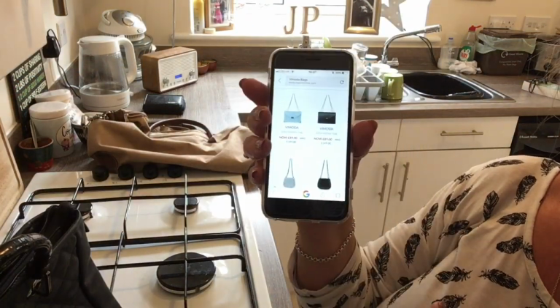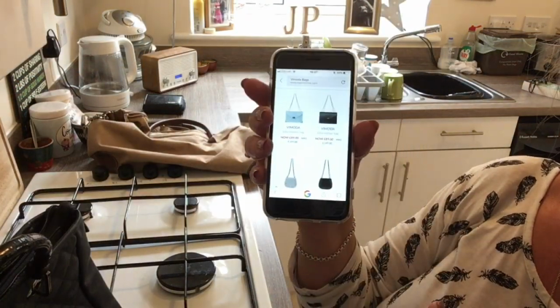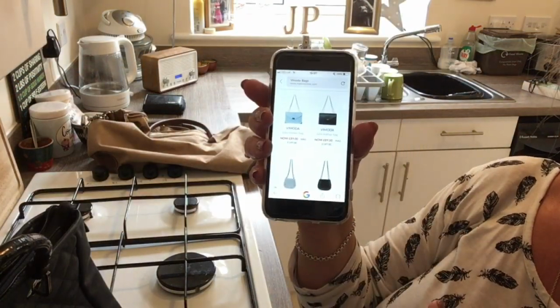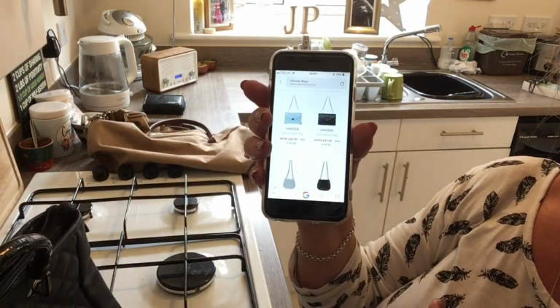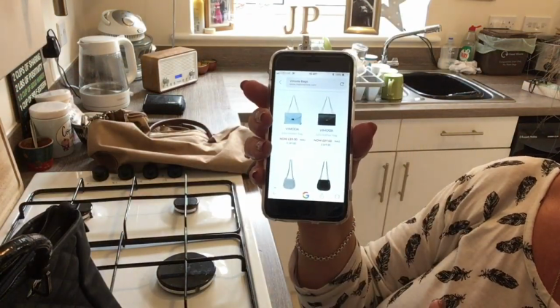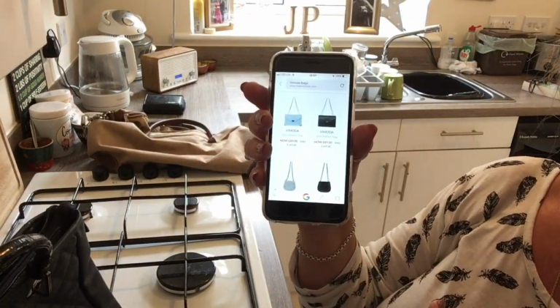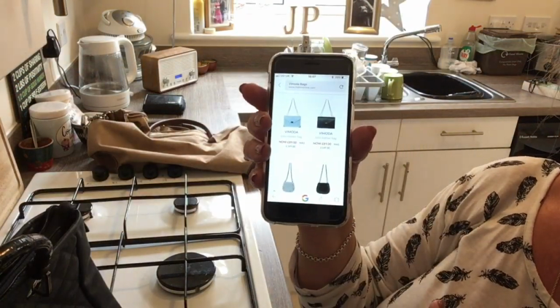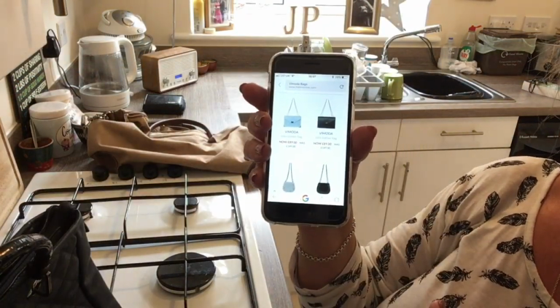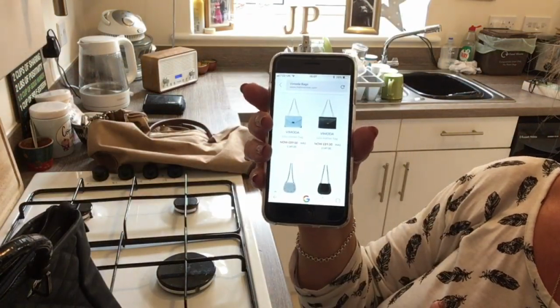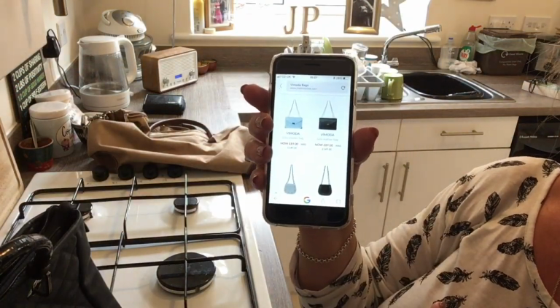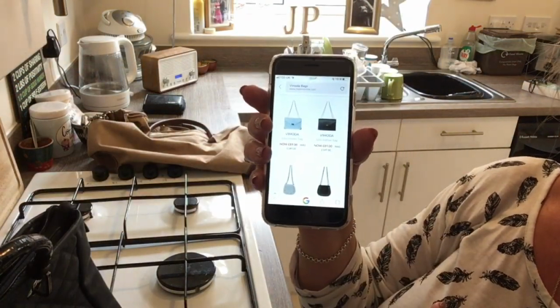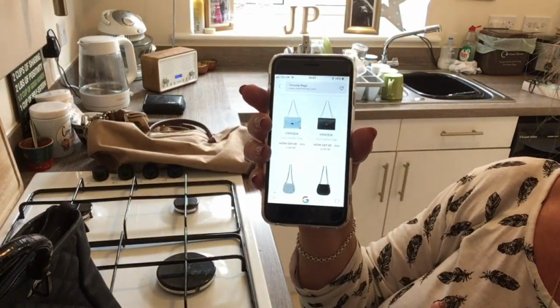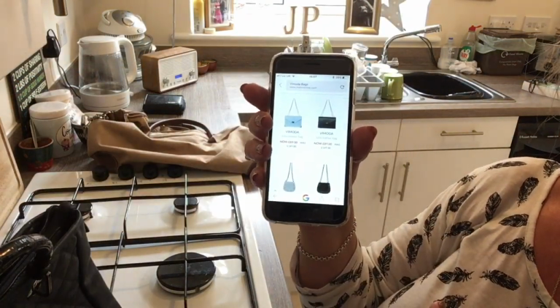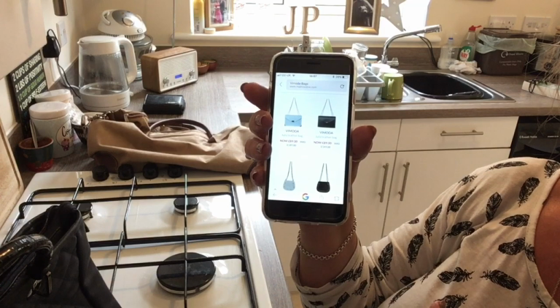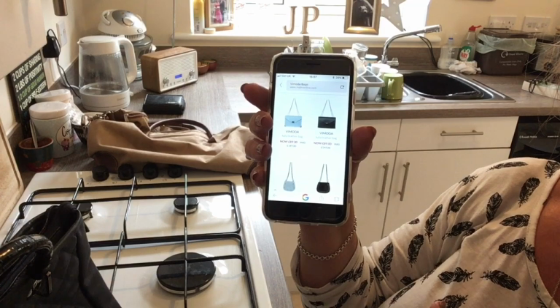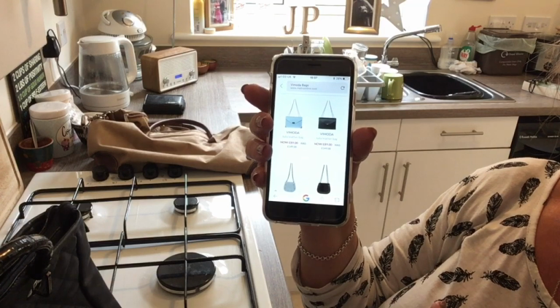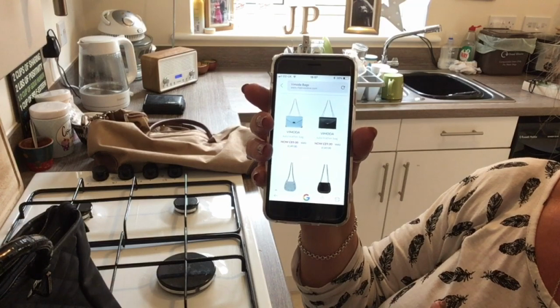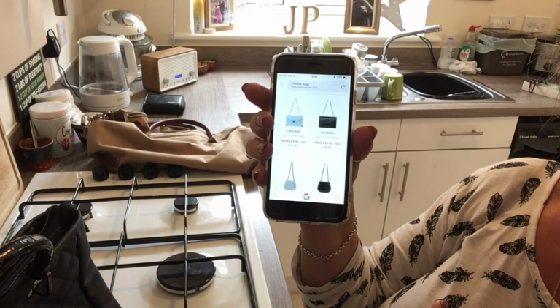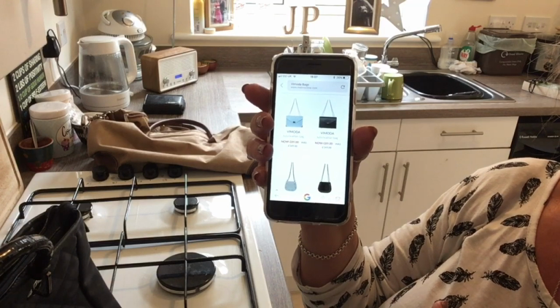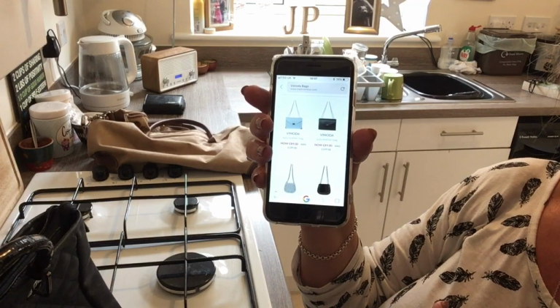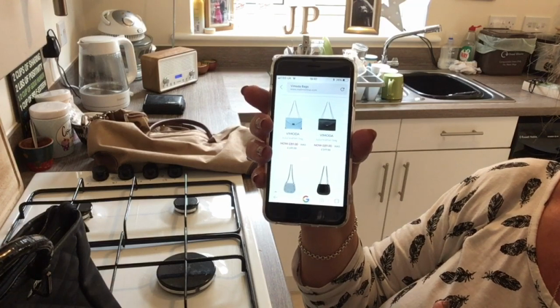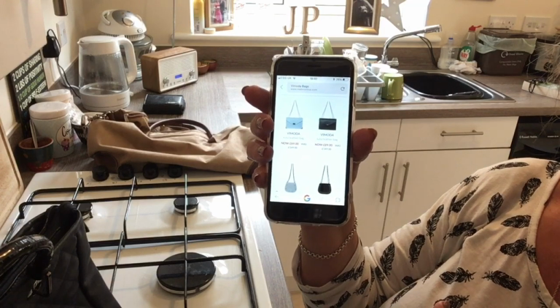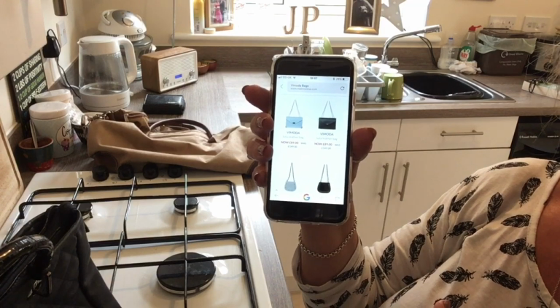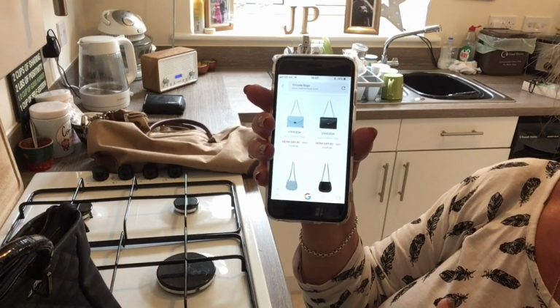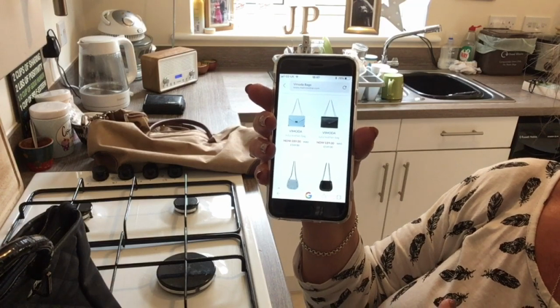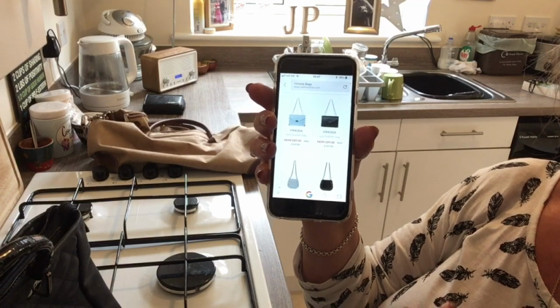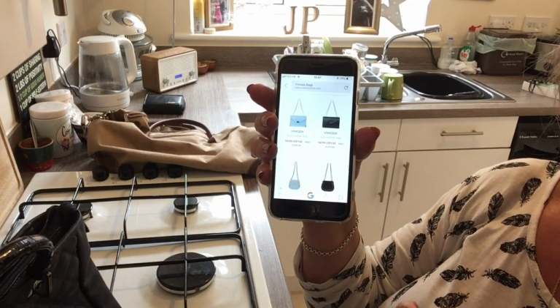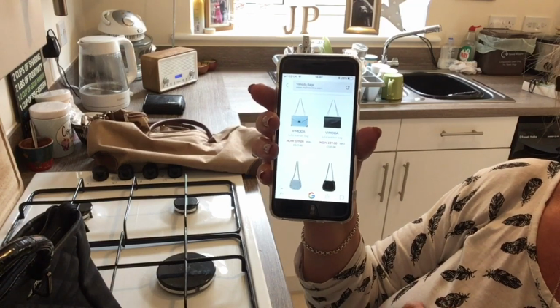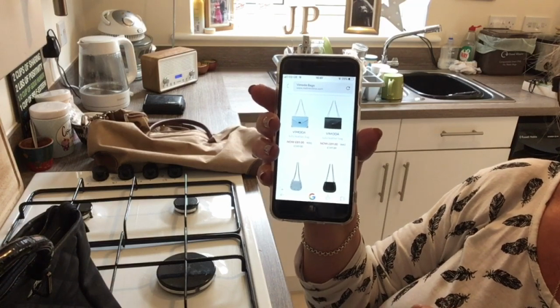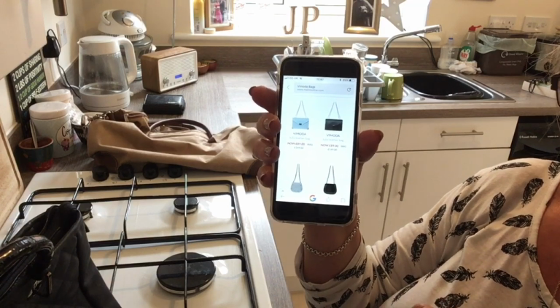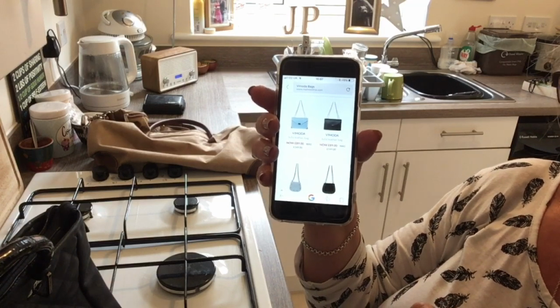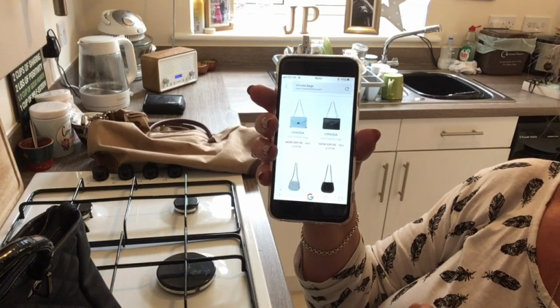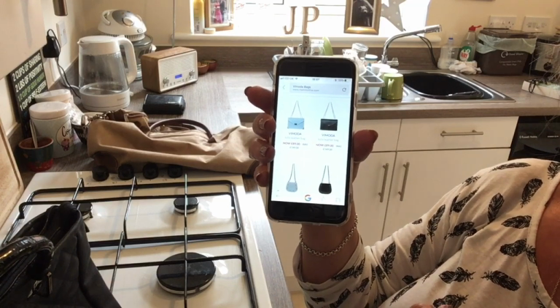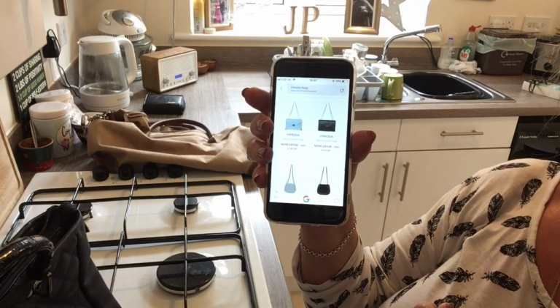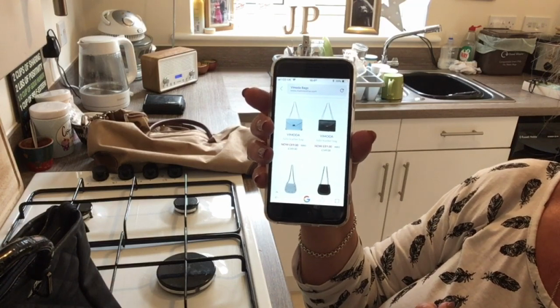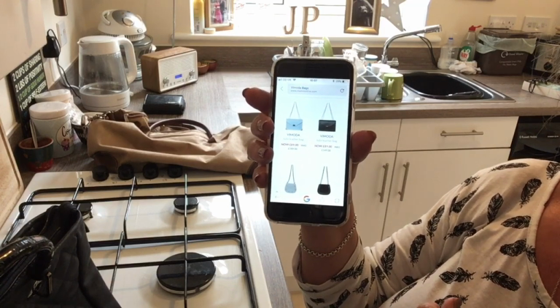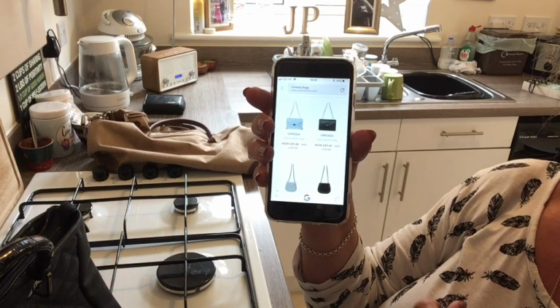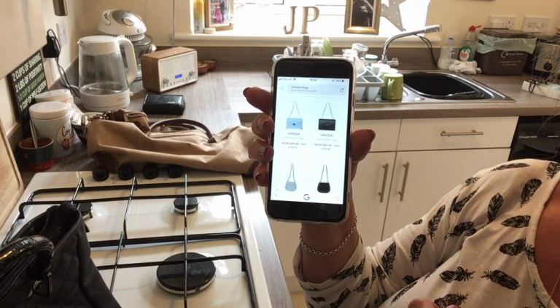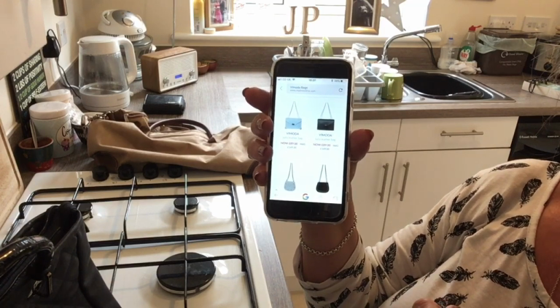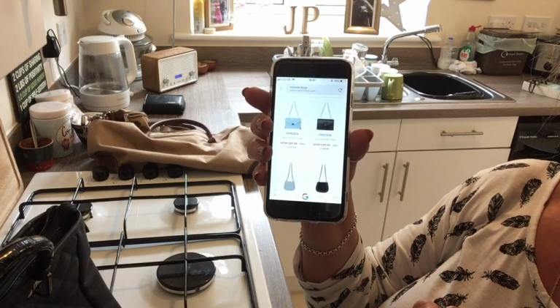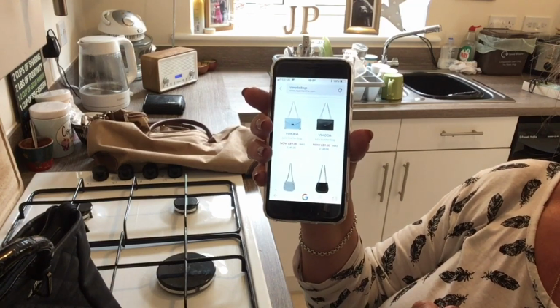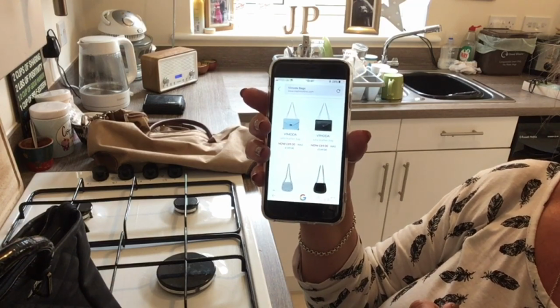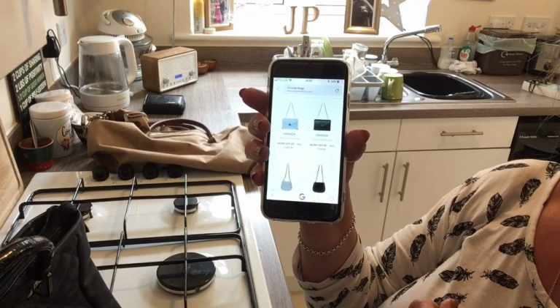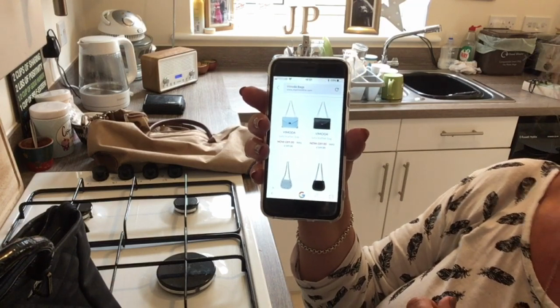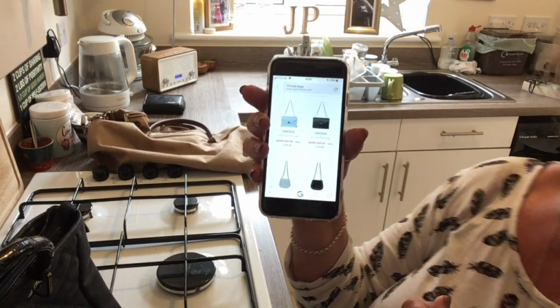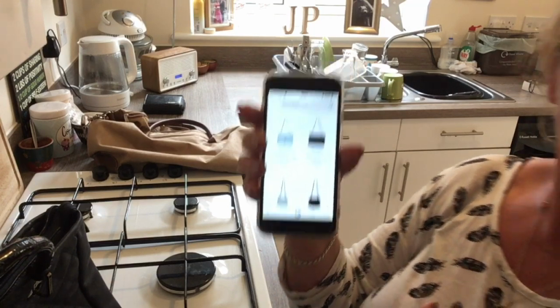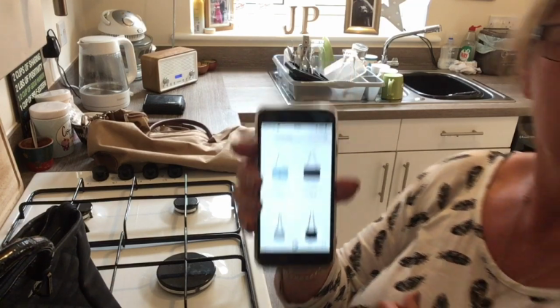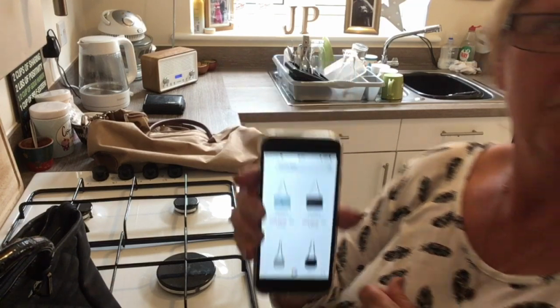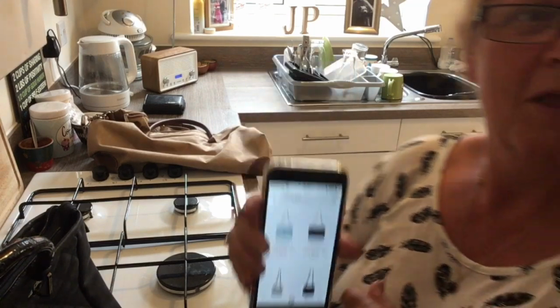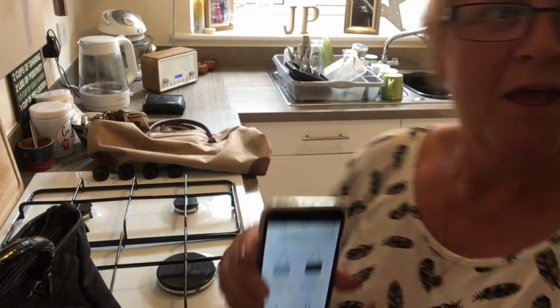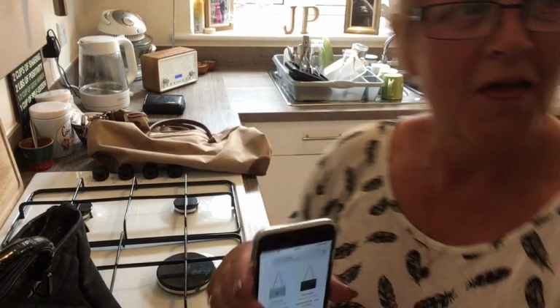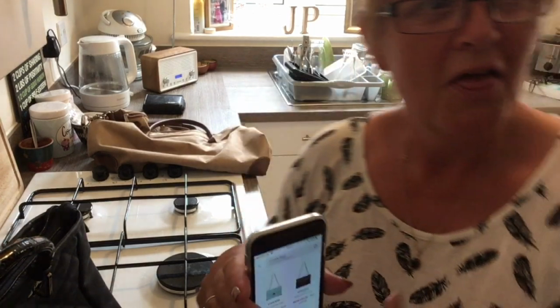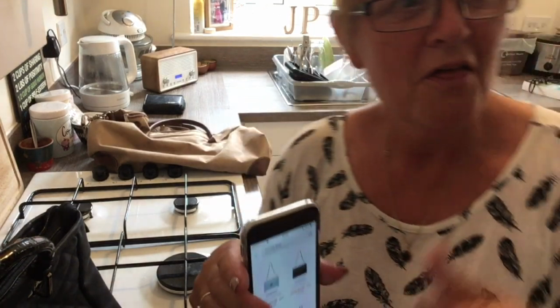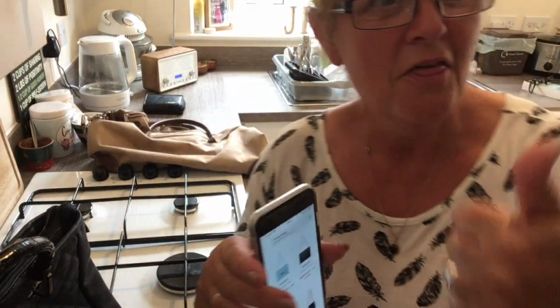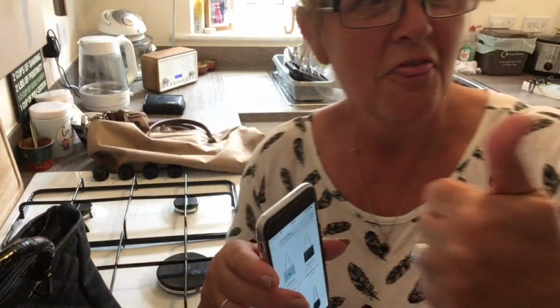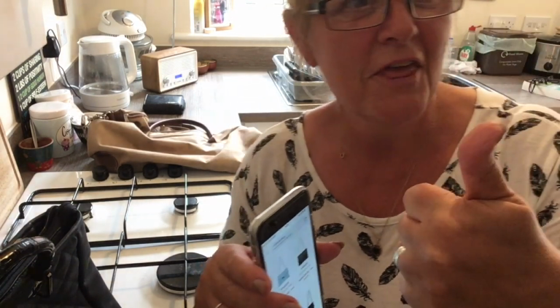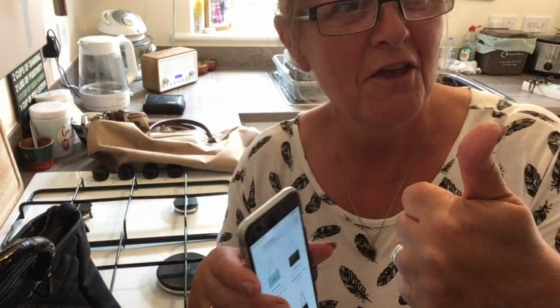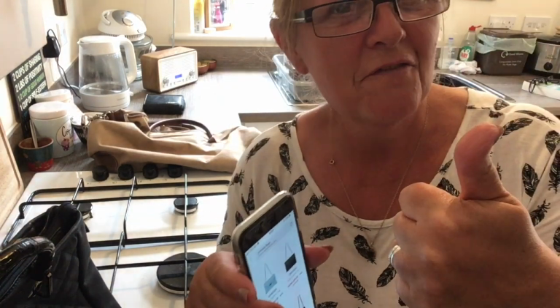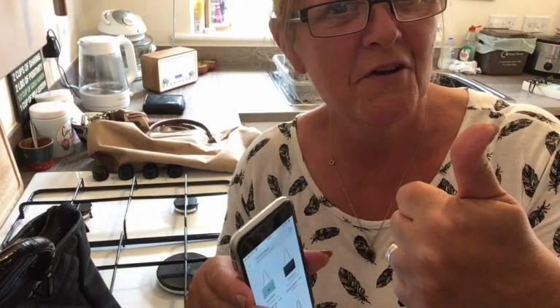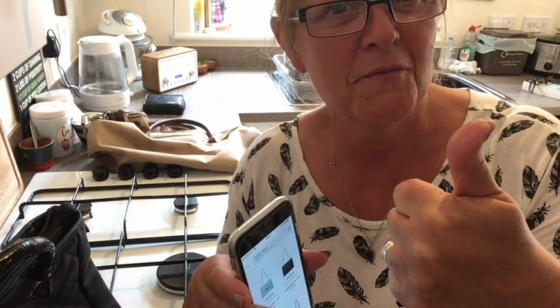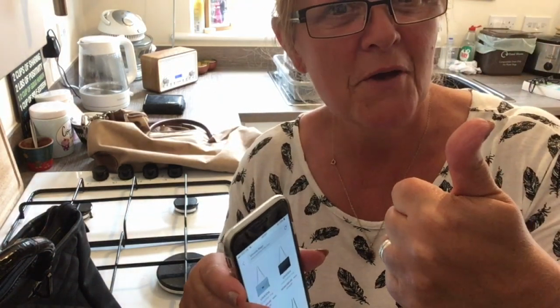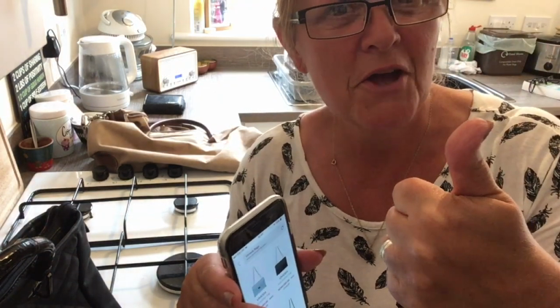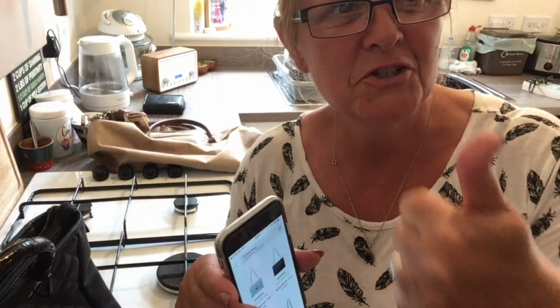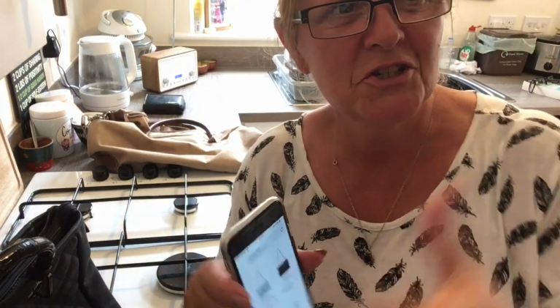Bargain. Absolute charity bargain. RSPCA shop — thank you very much.